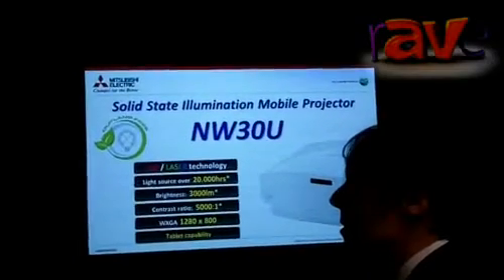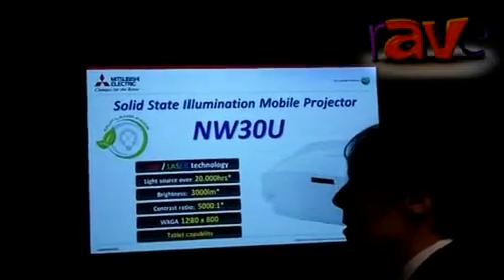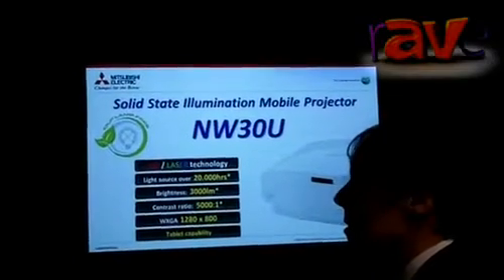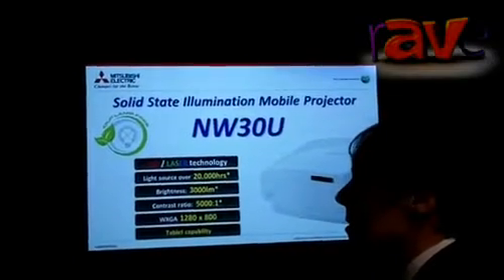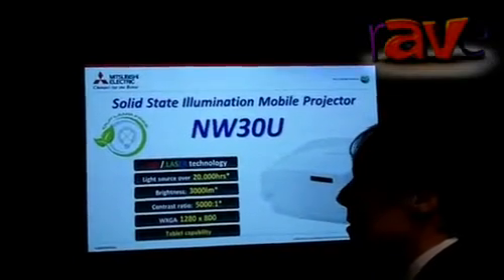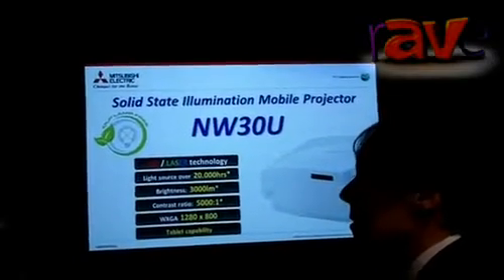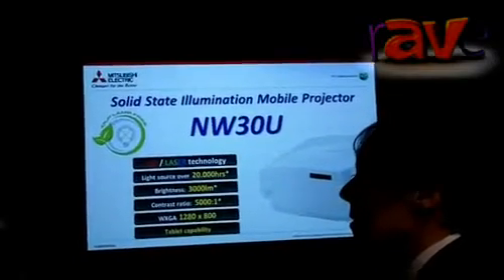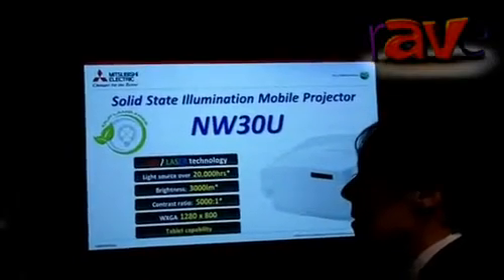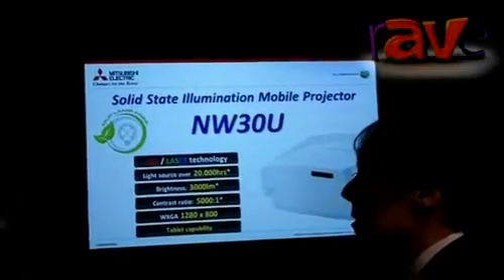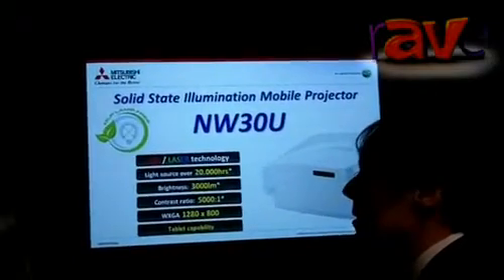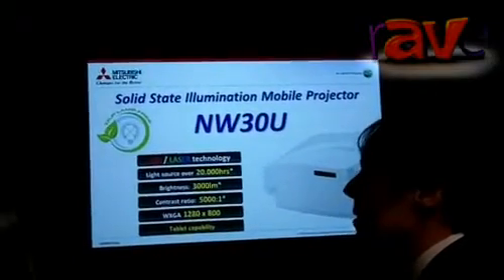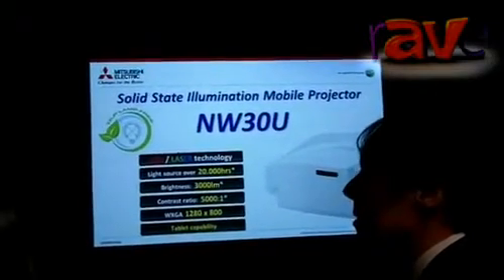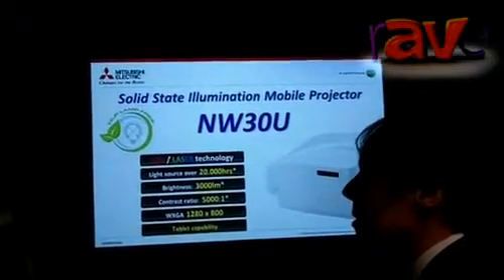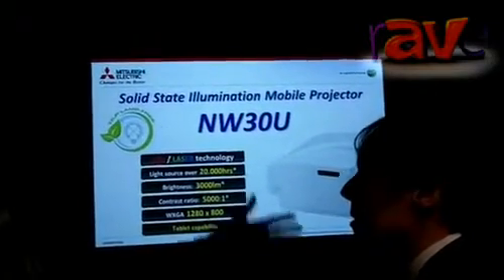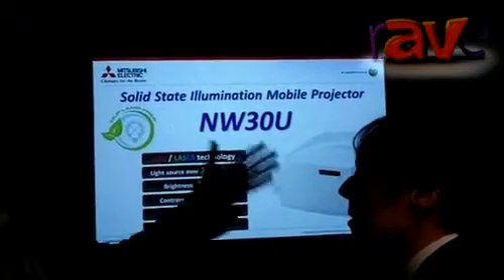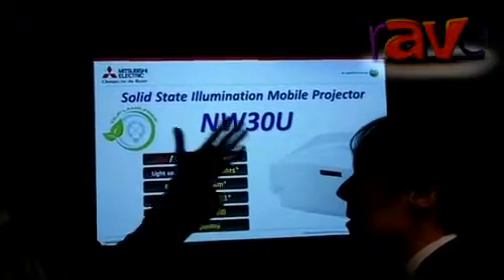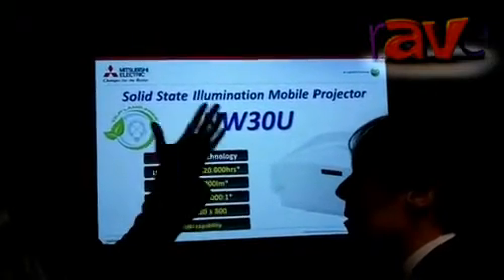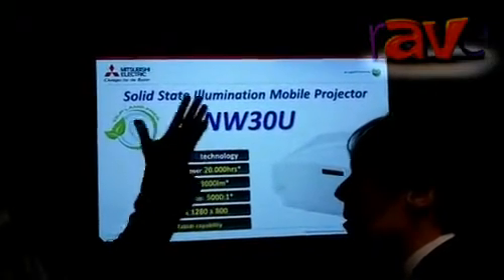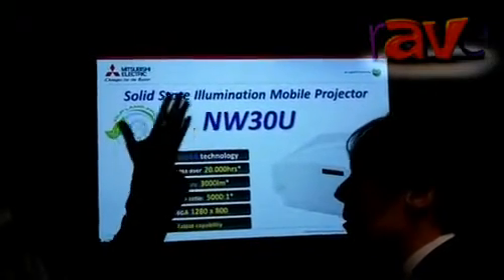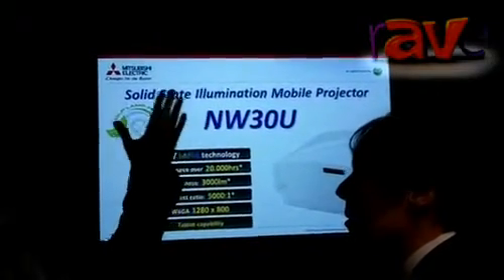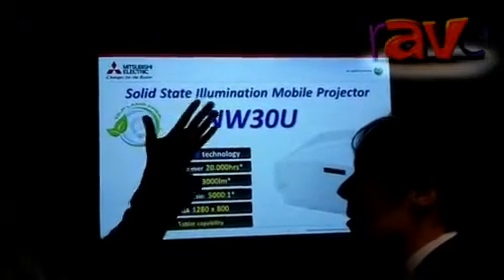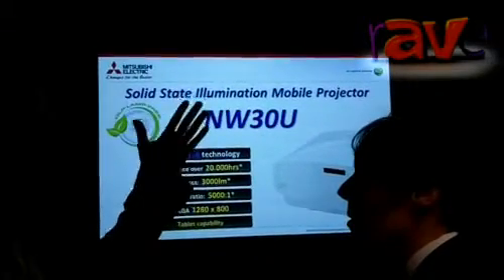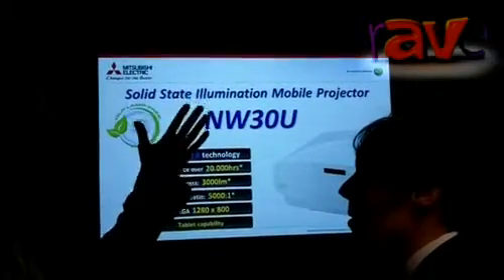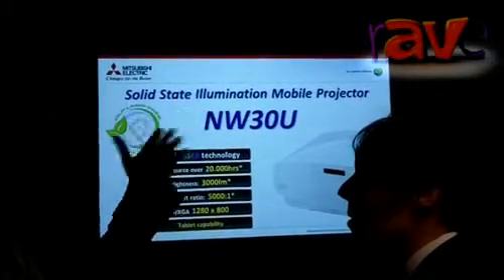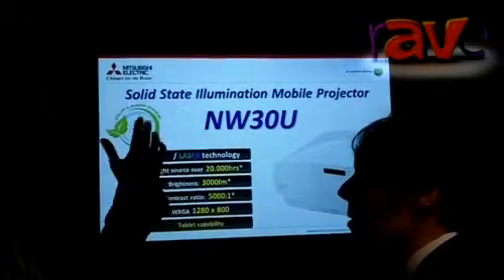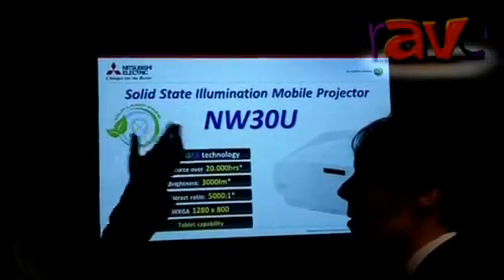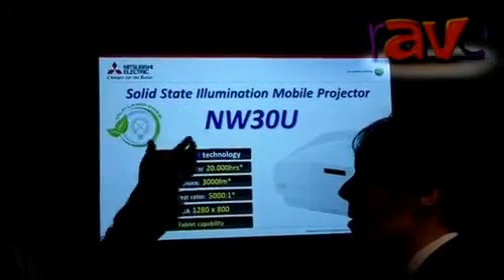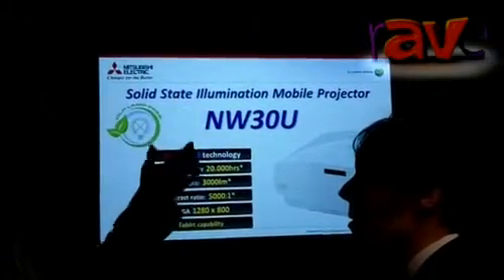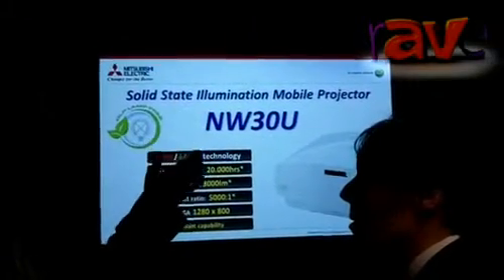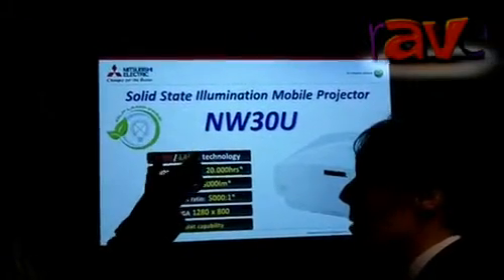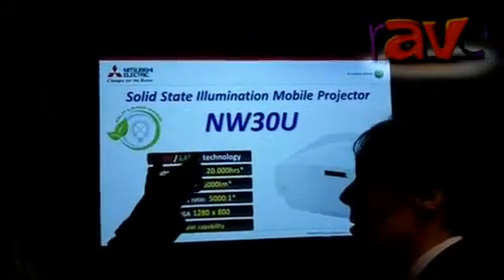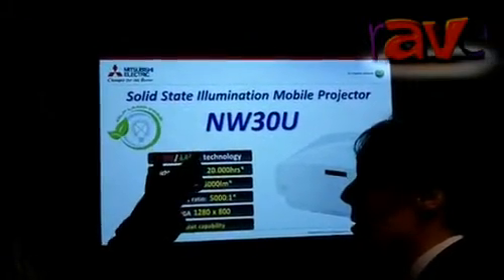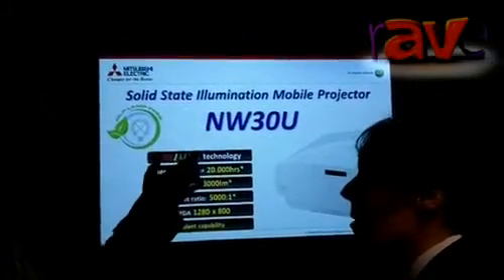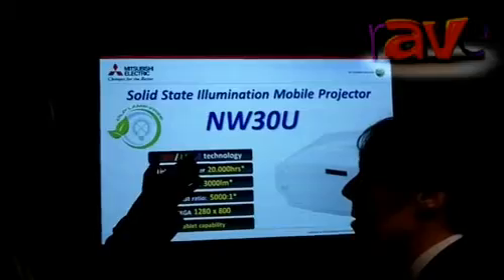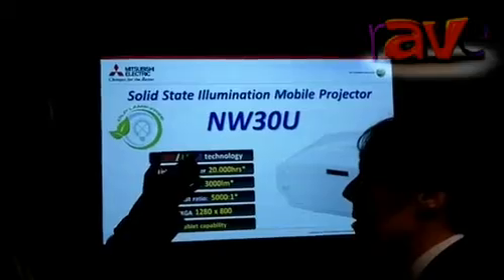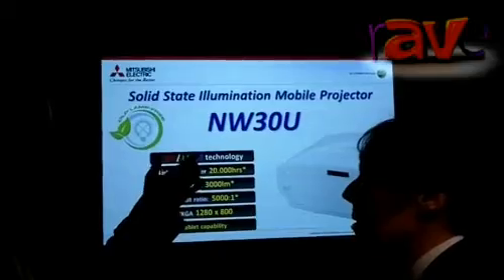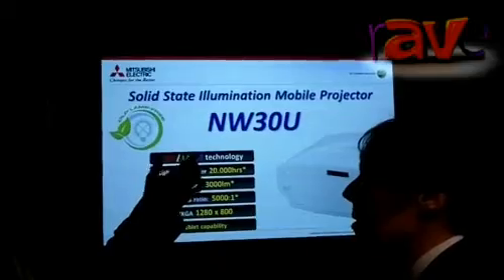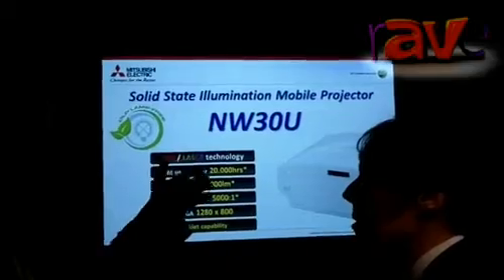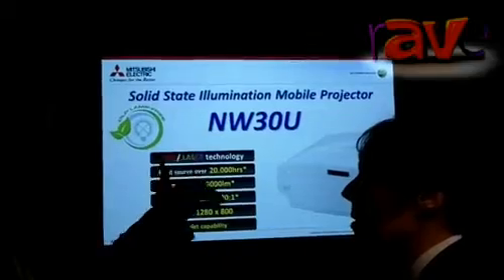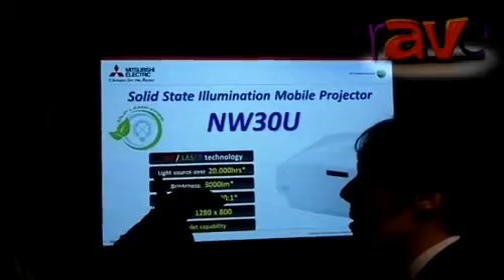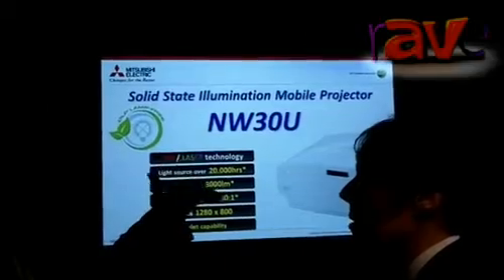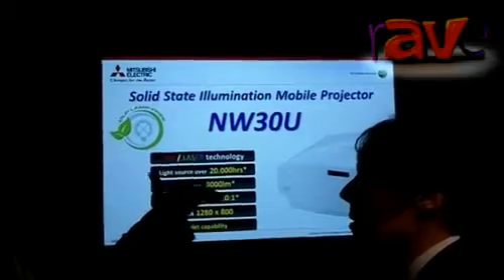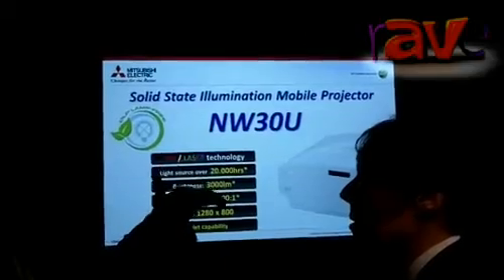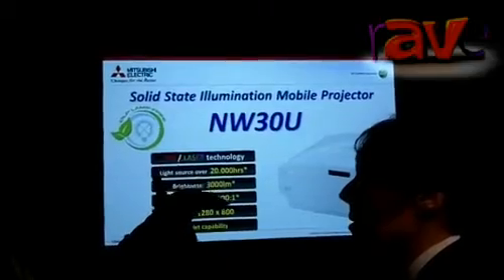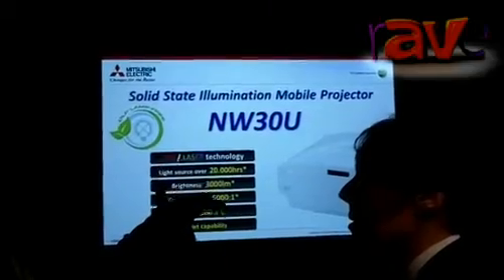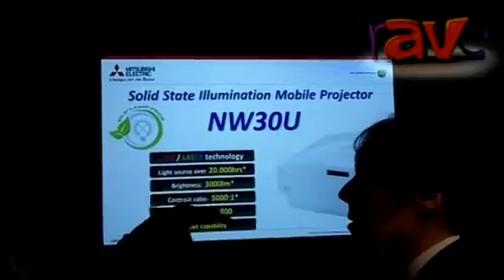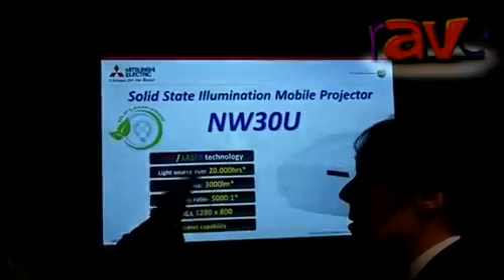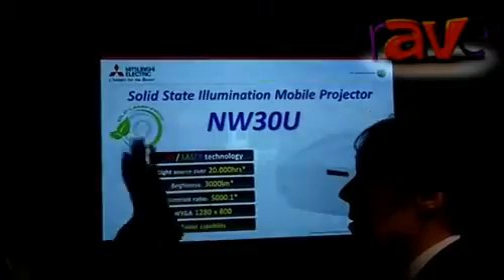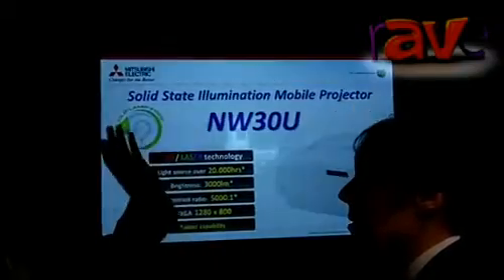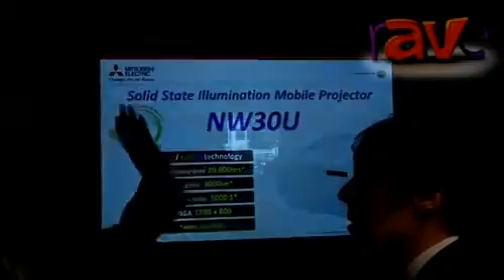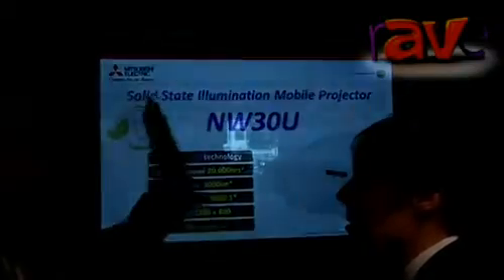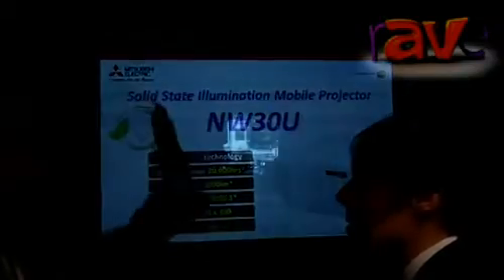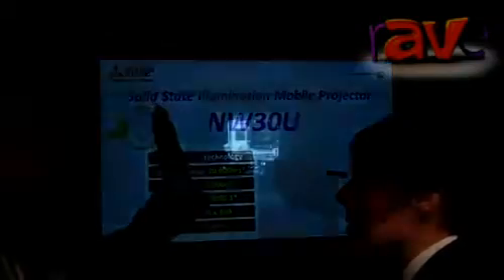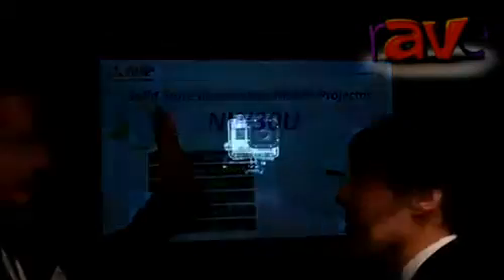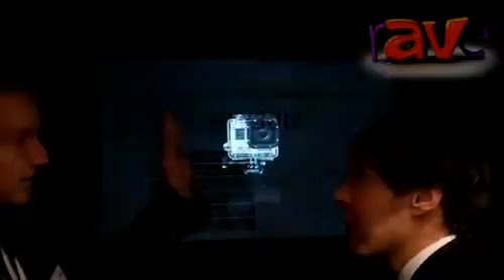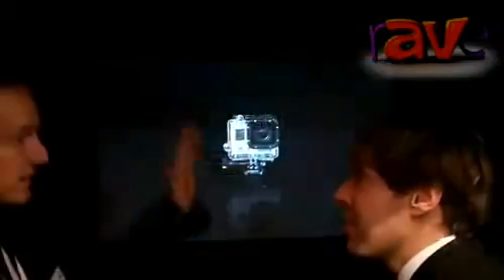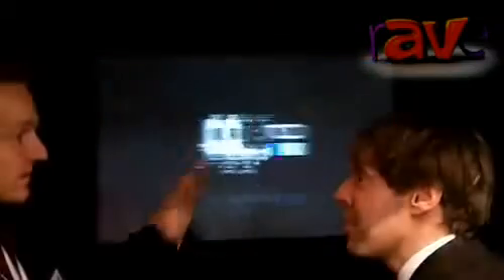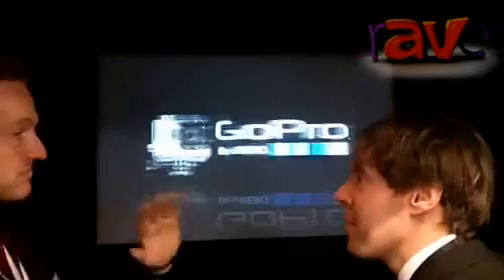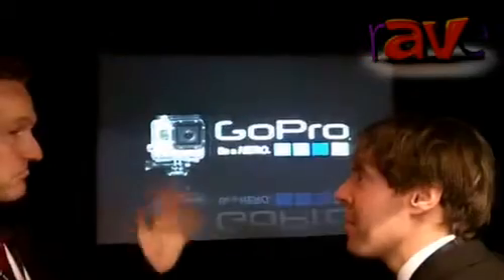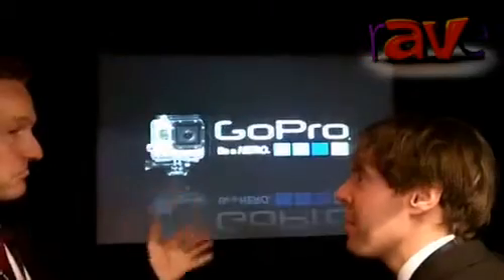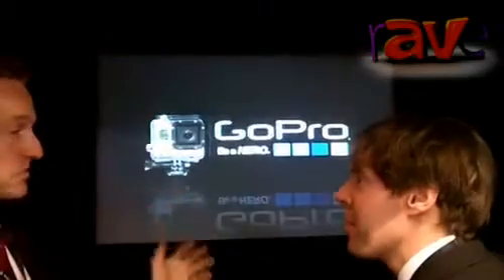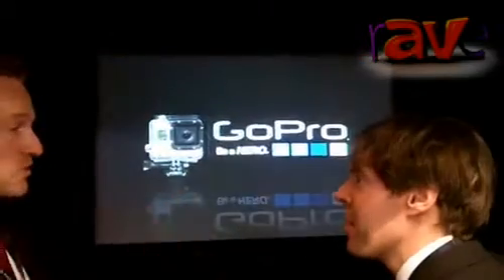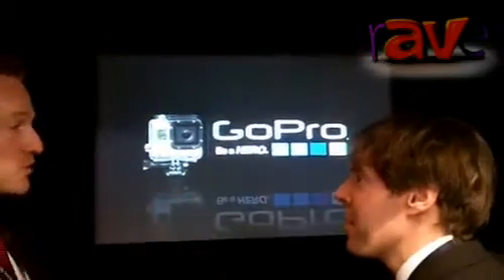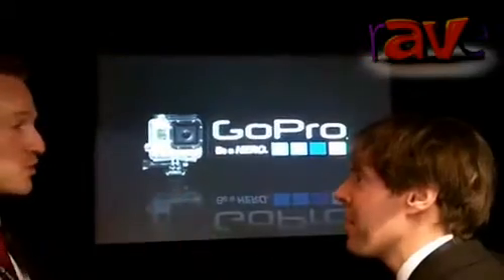So a major new product announcement from Mitsubishi — 20,000 hour lifespan, exceptional quality projector.